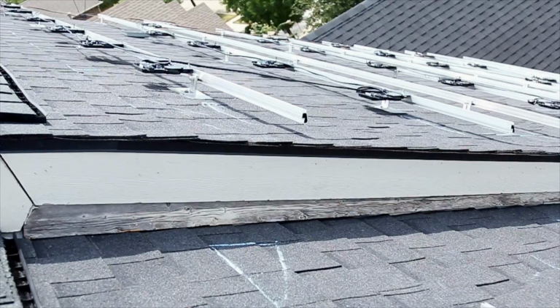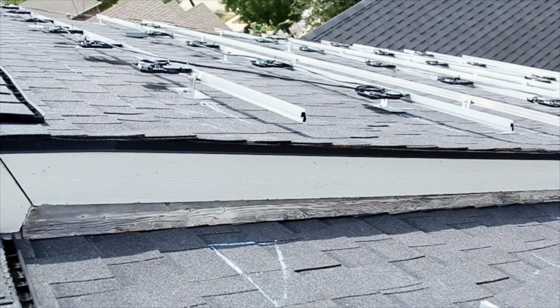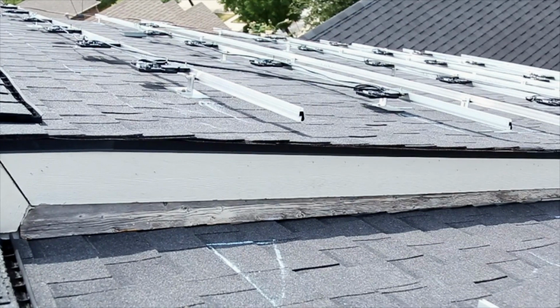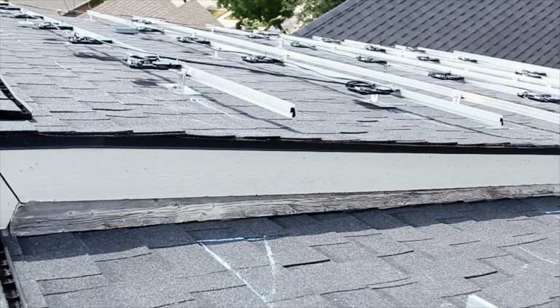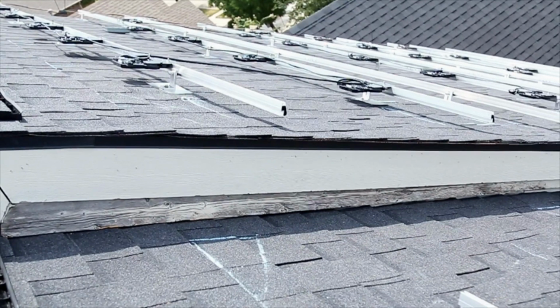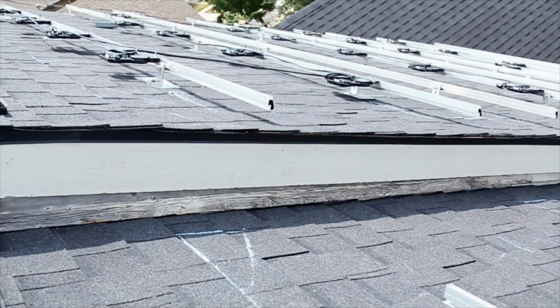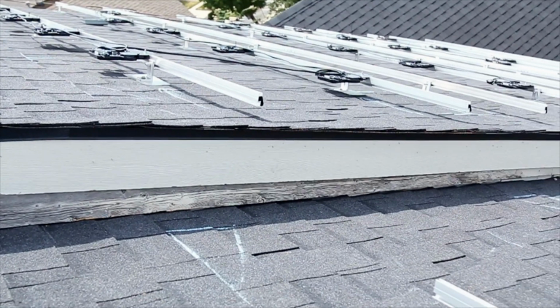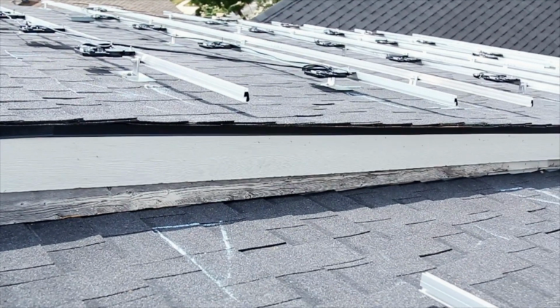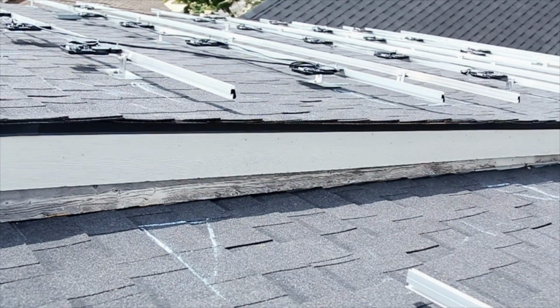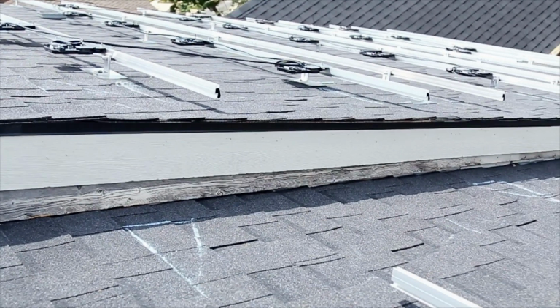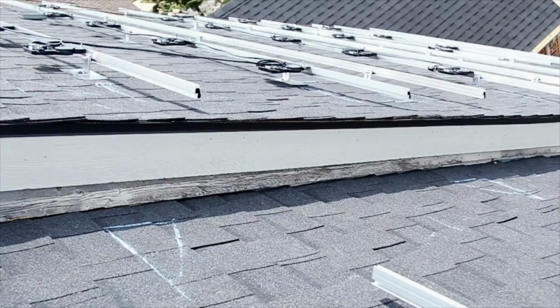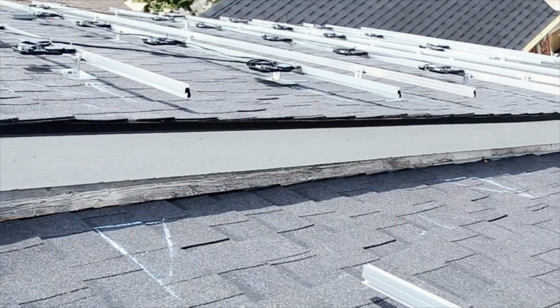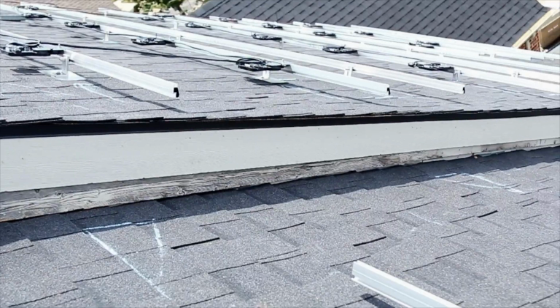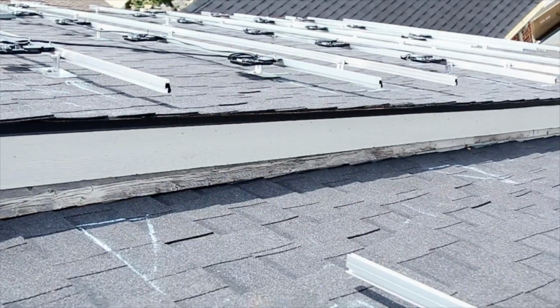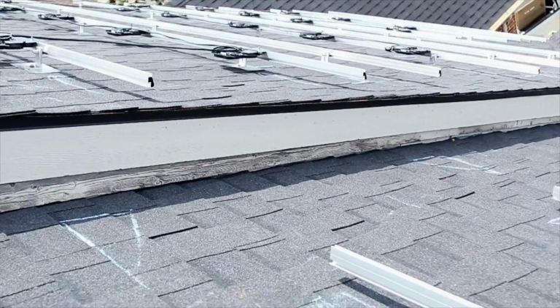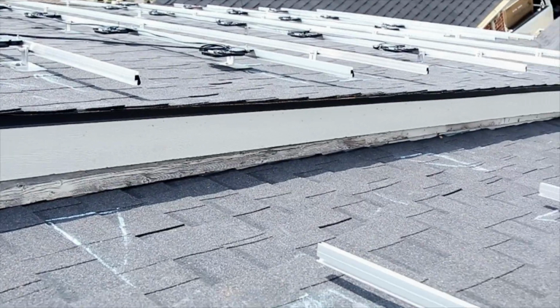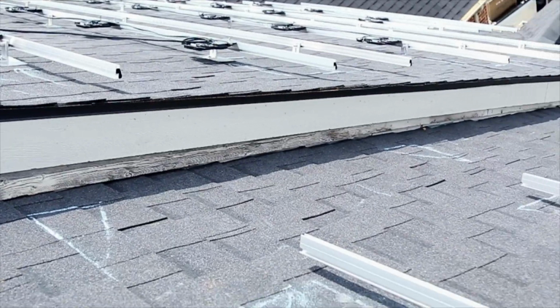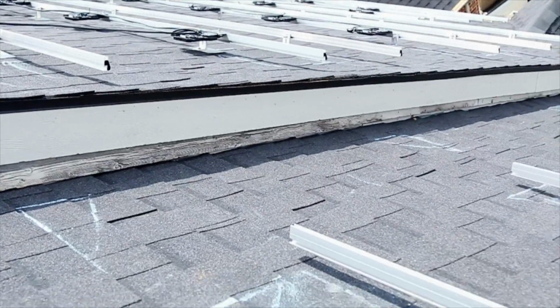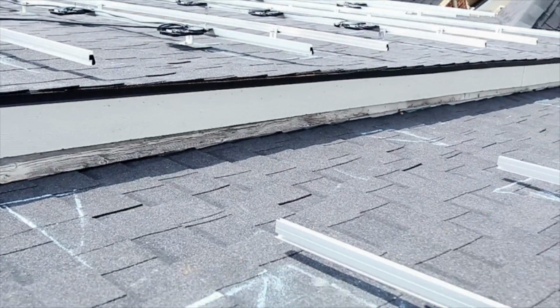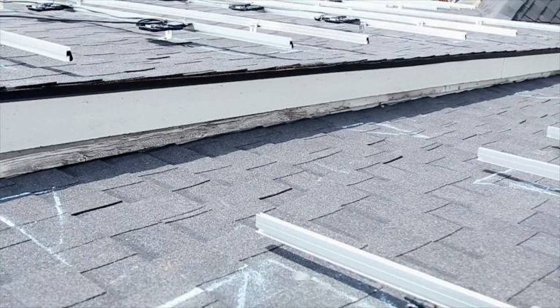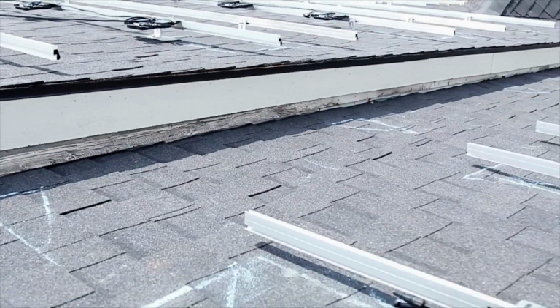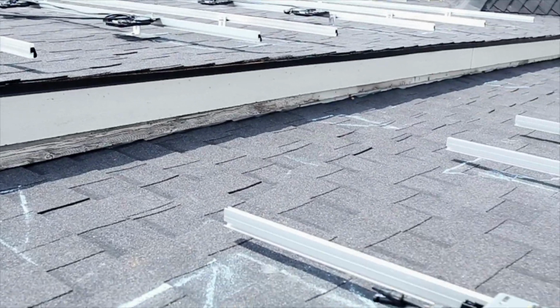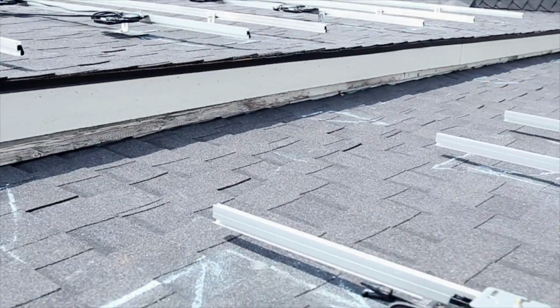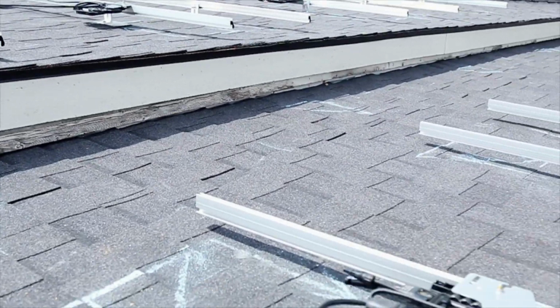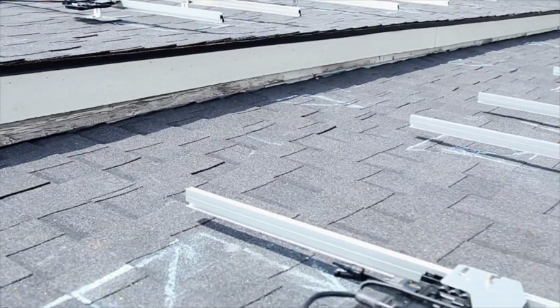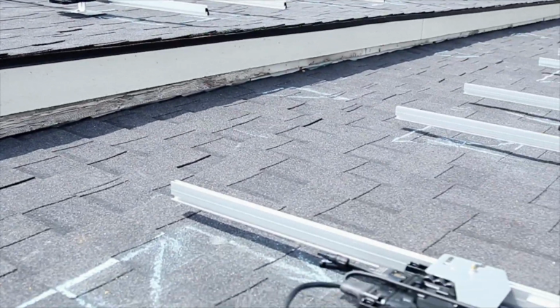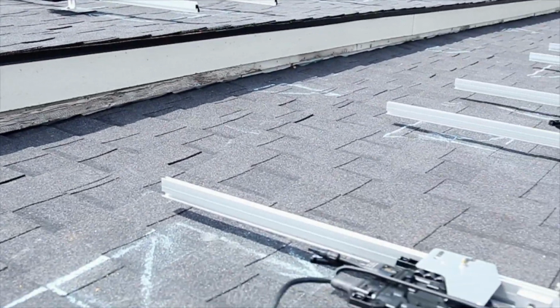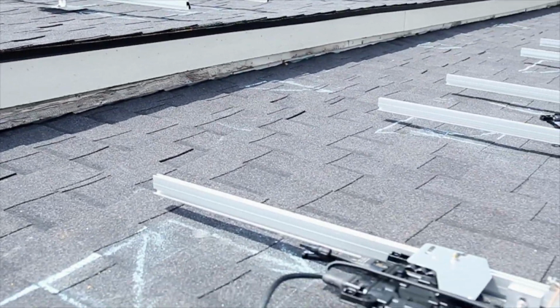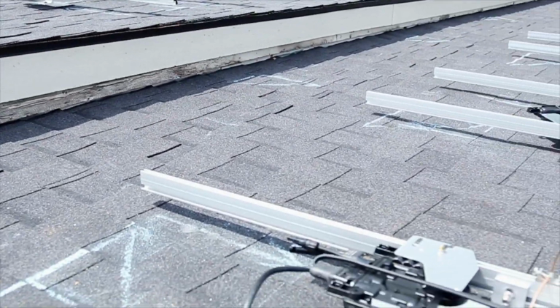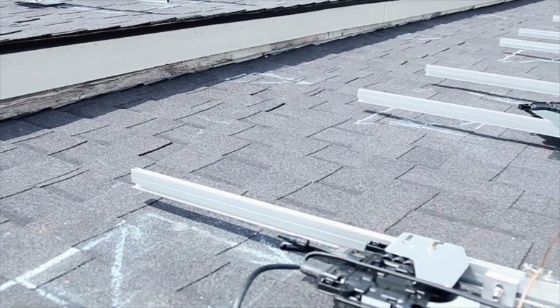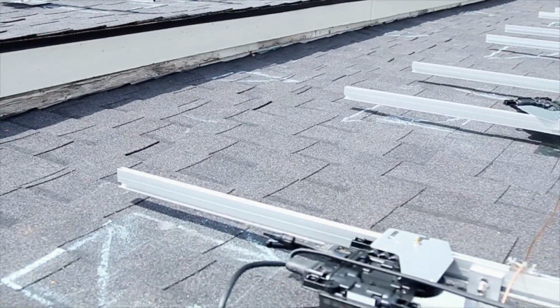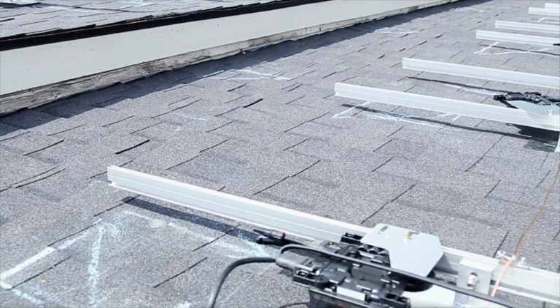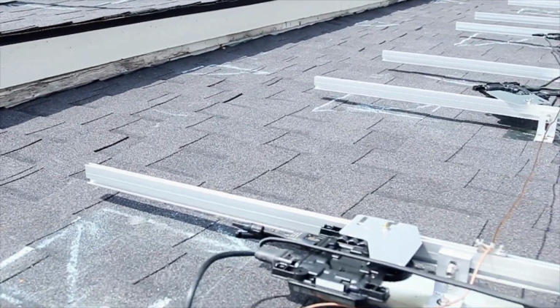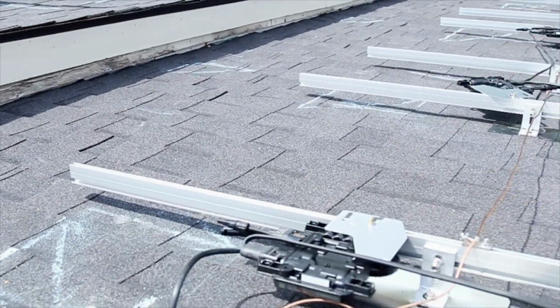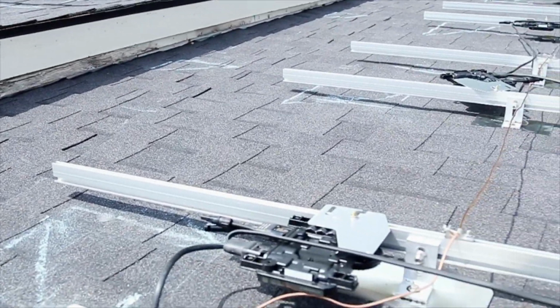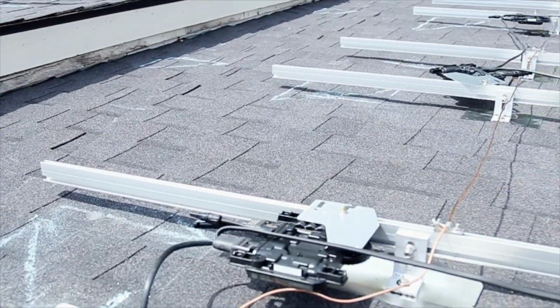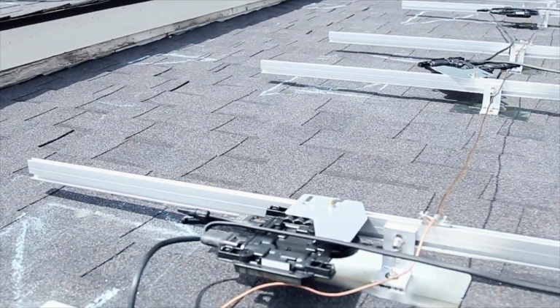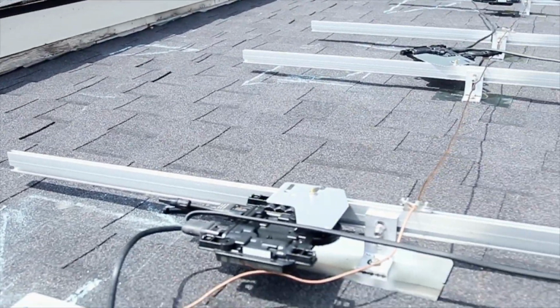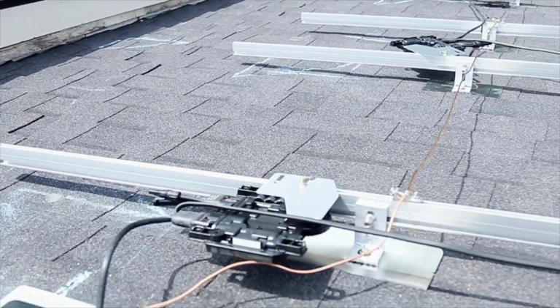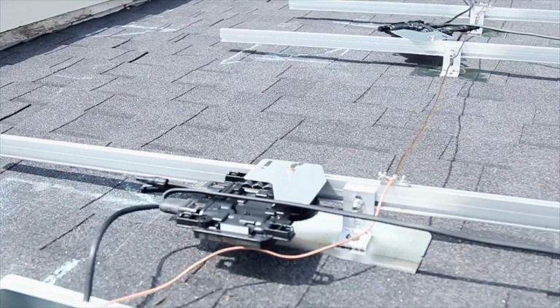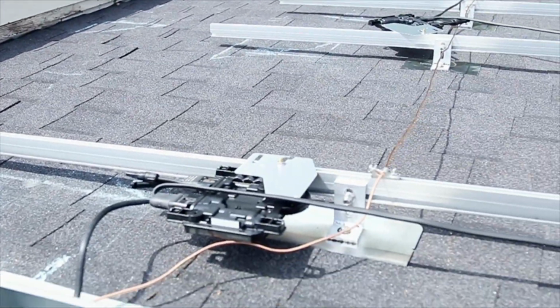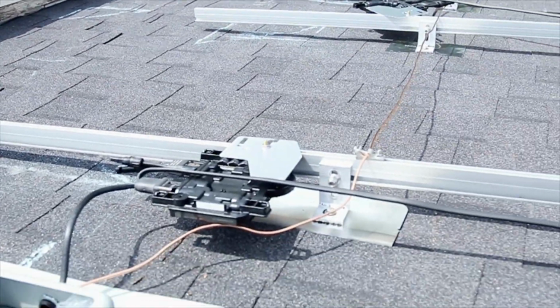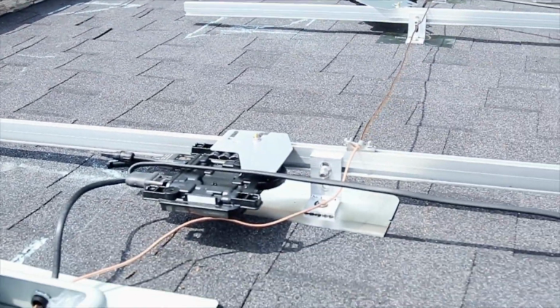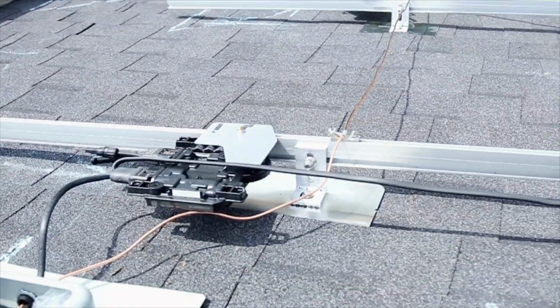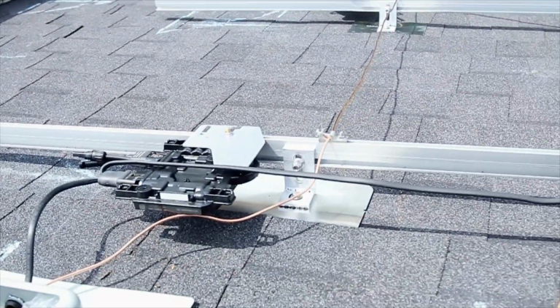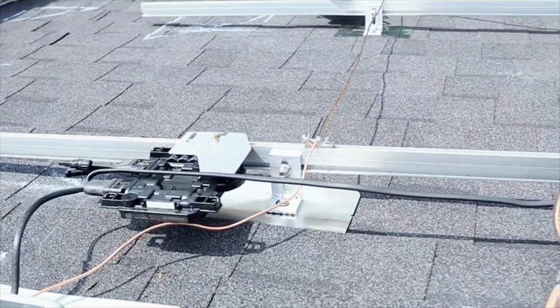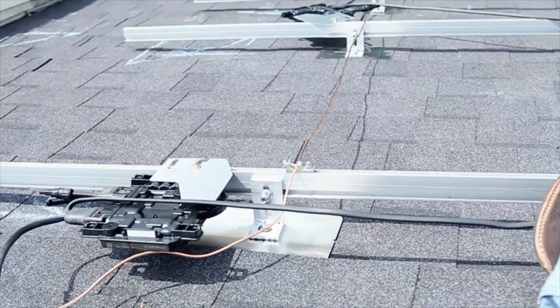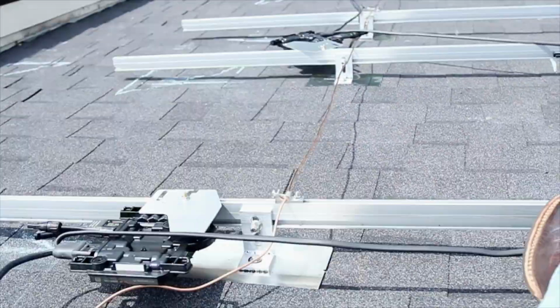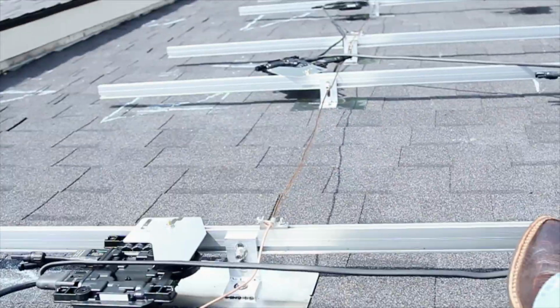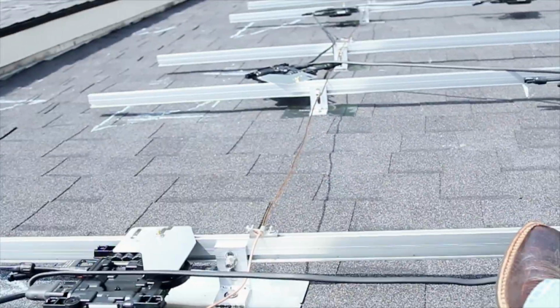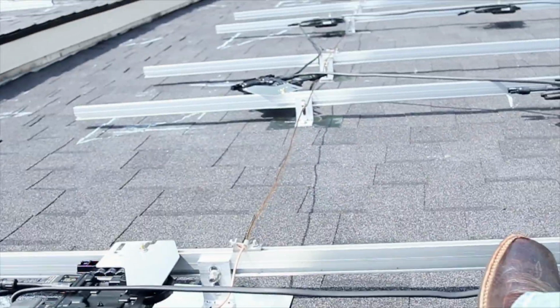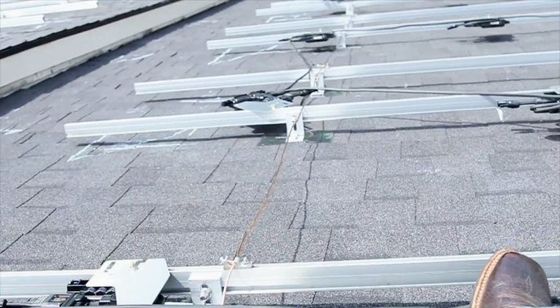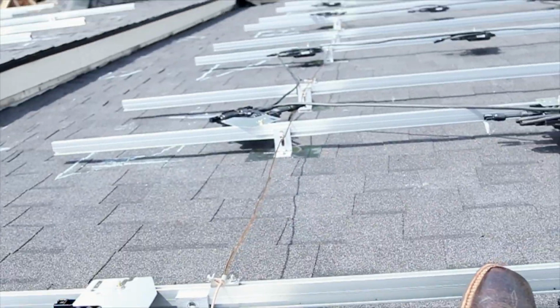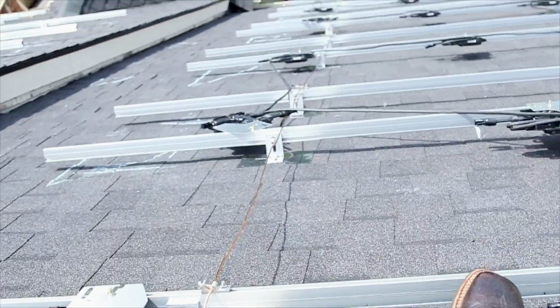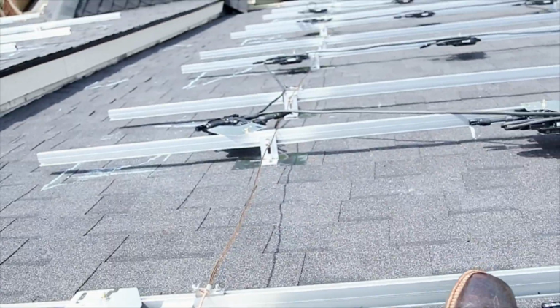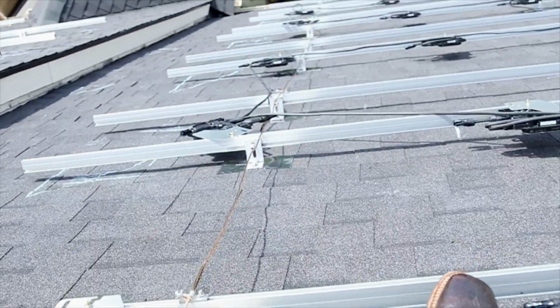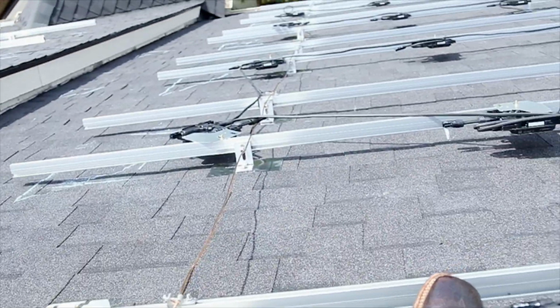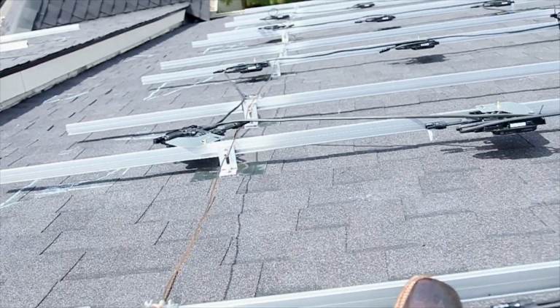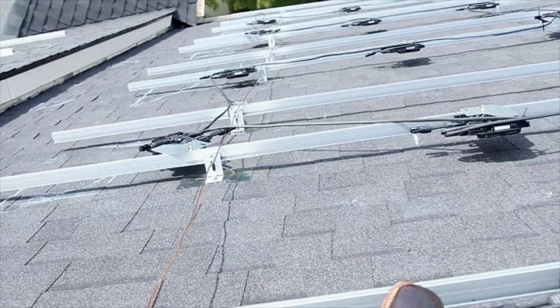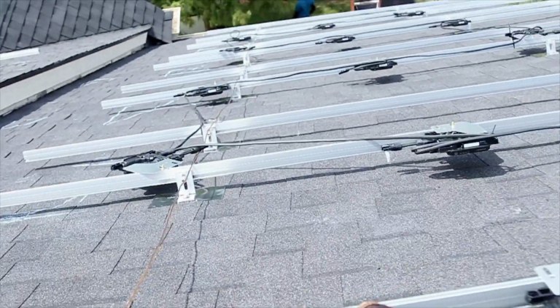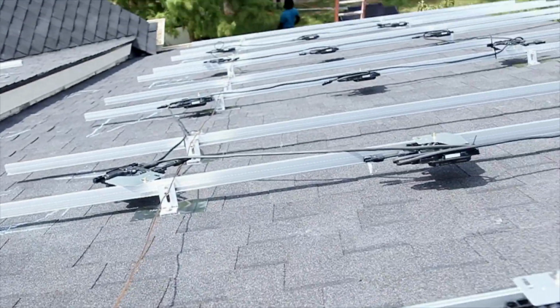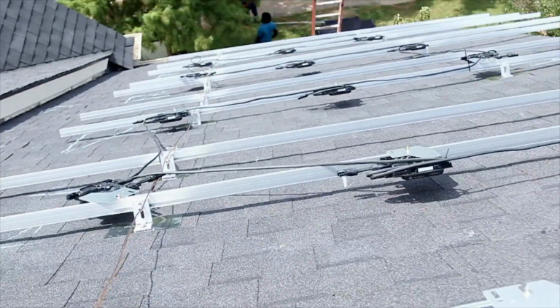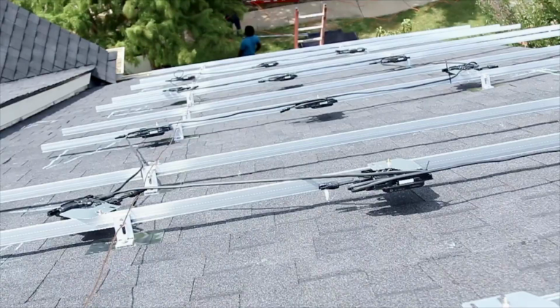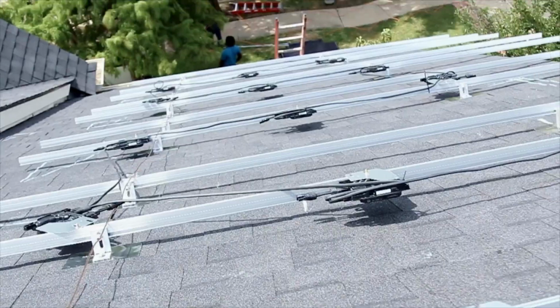One of the big questions: will this solar cause my roof to leak? That's what we're about to address right now.